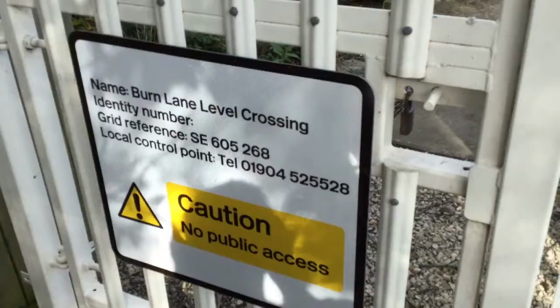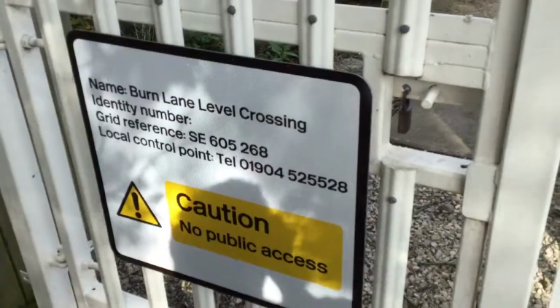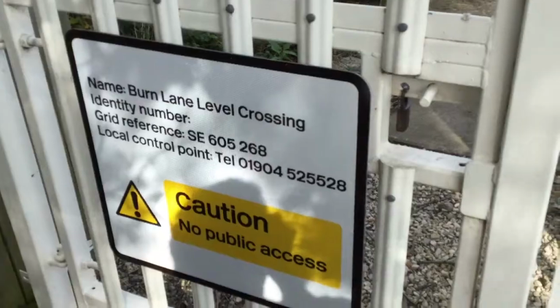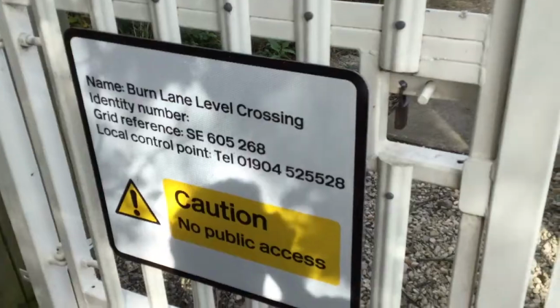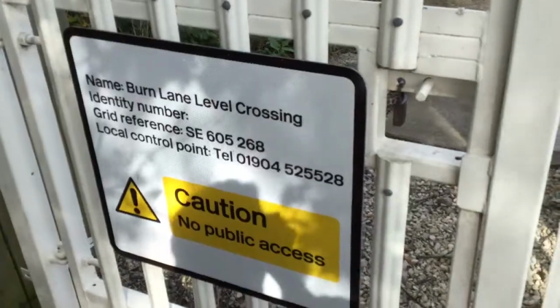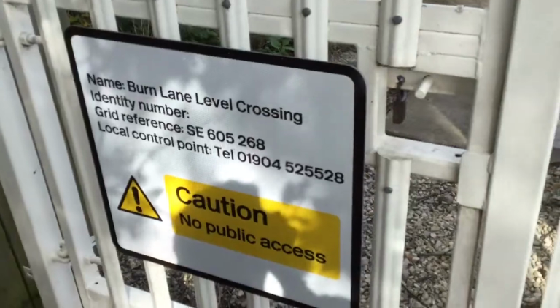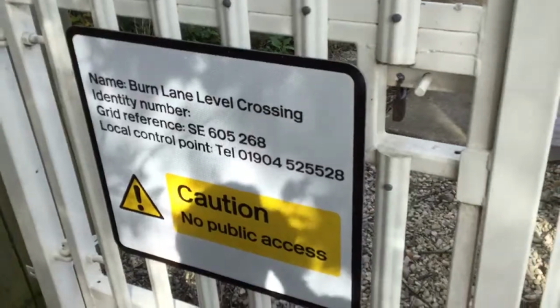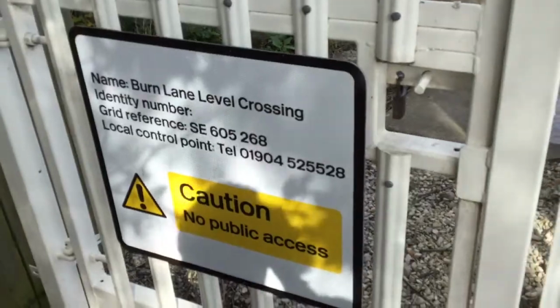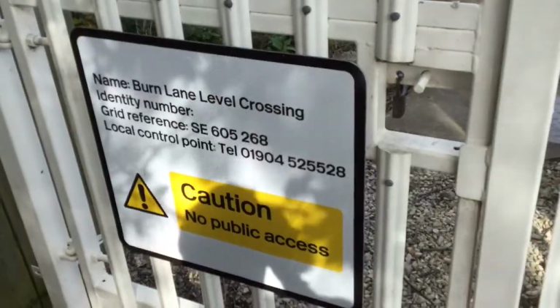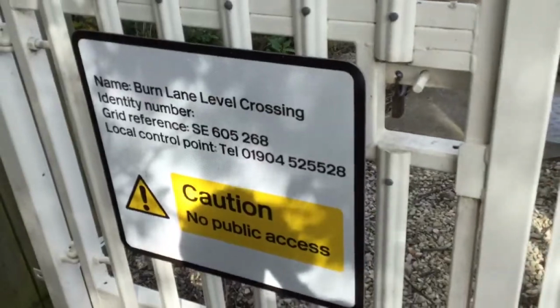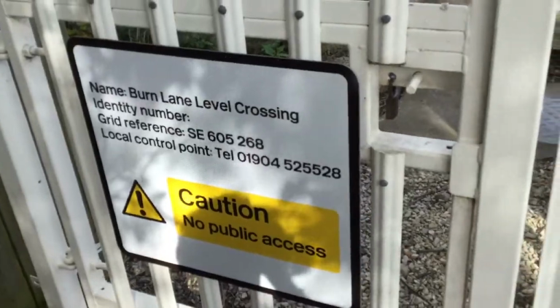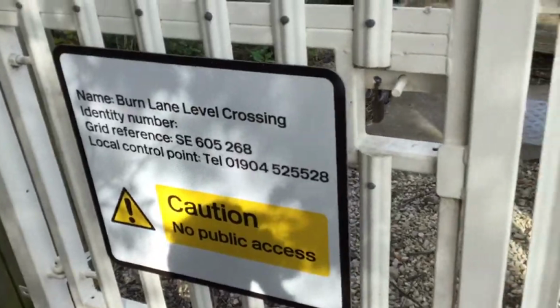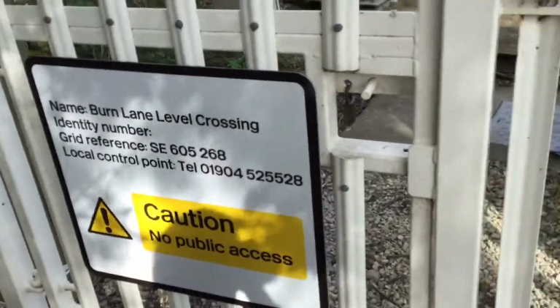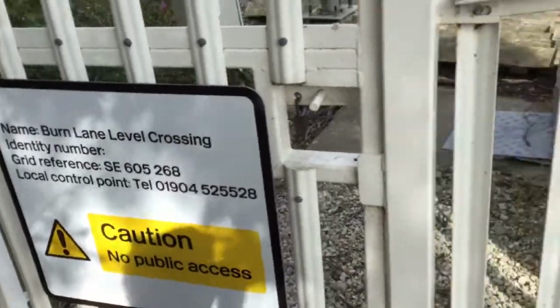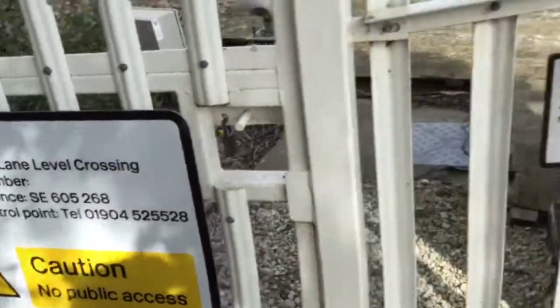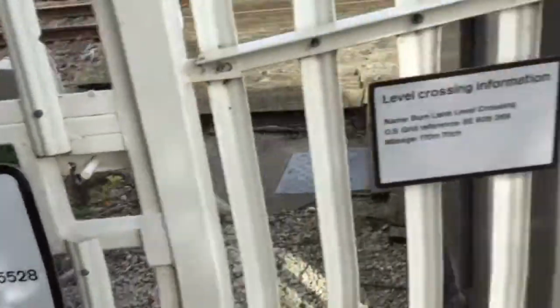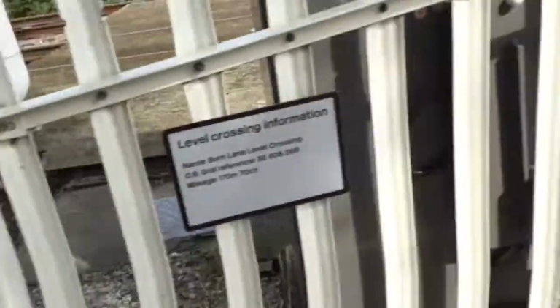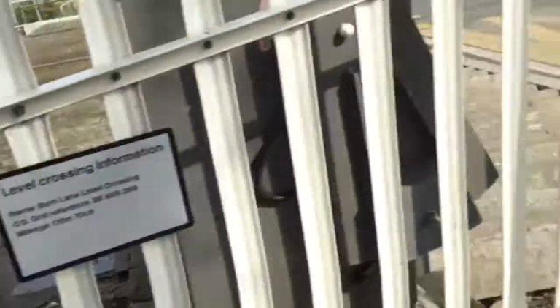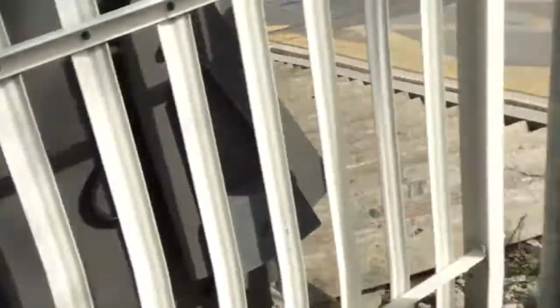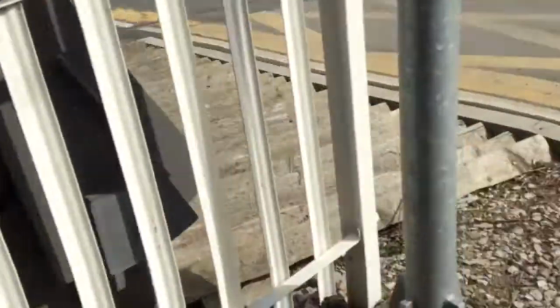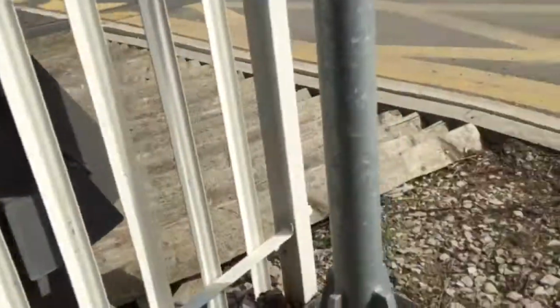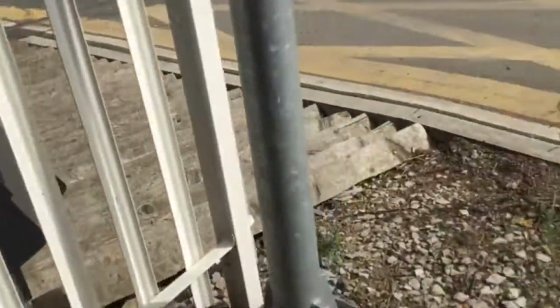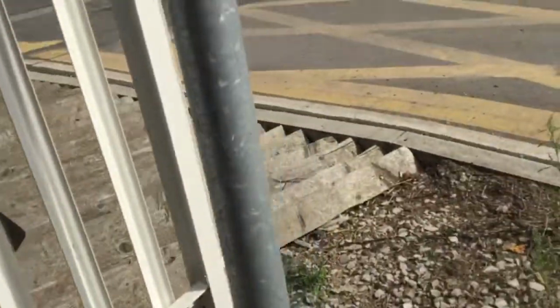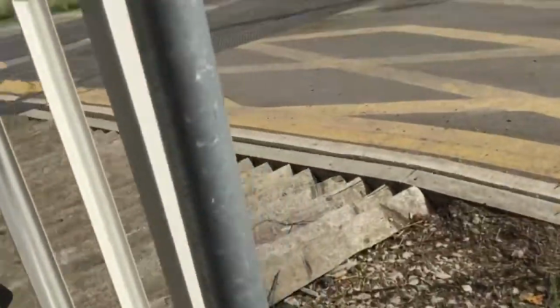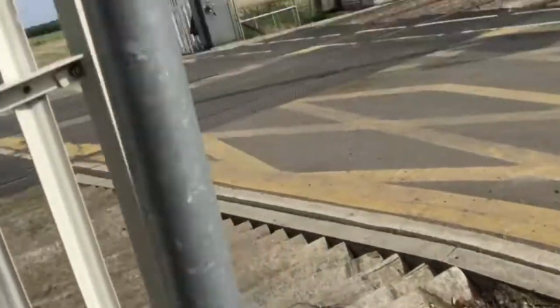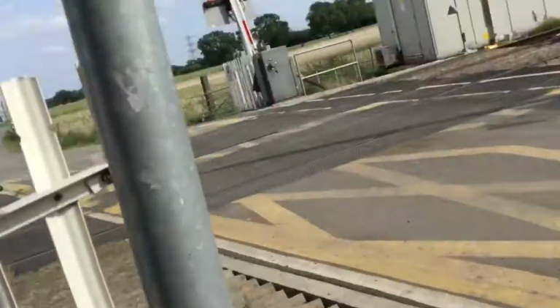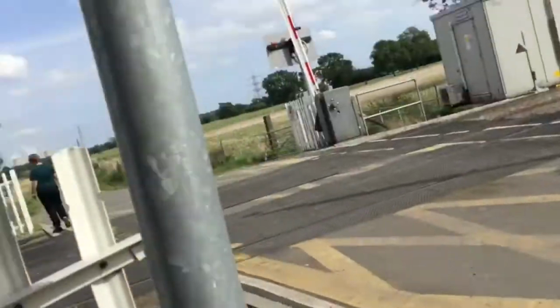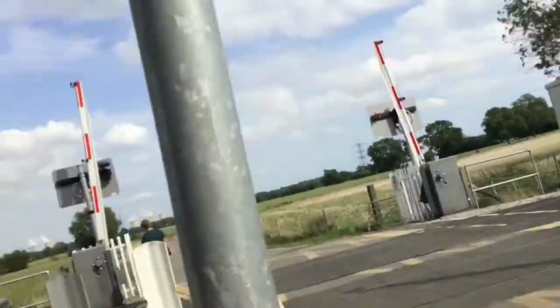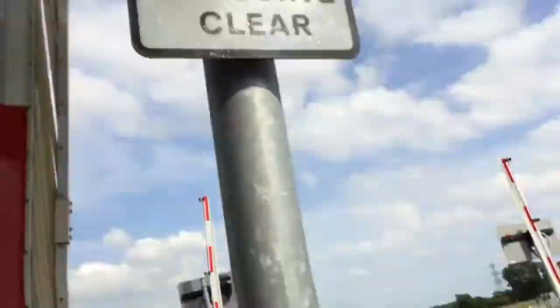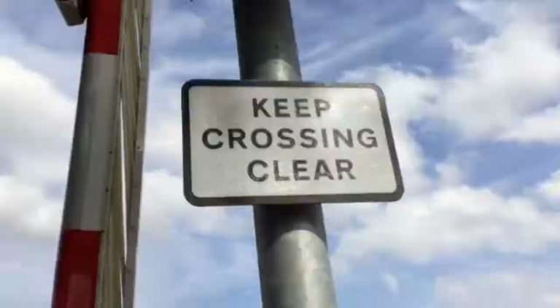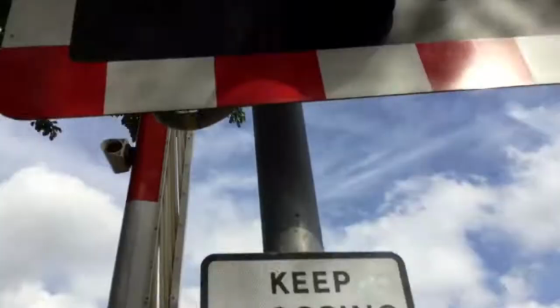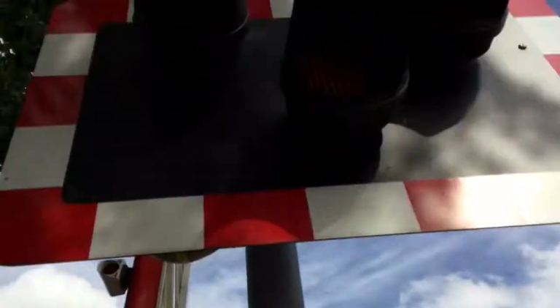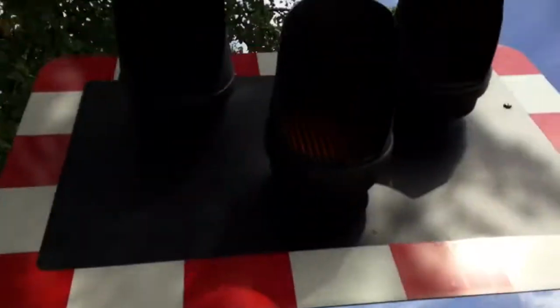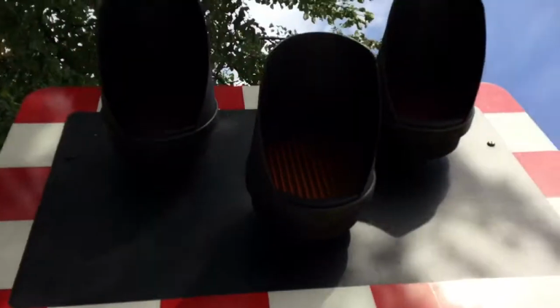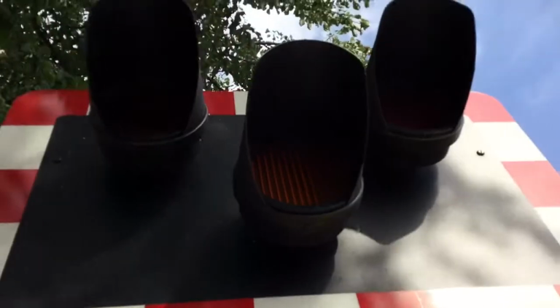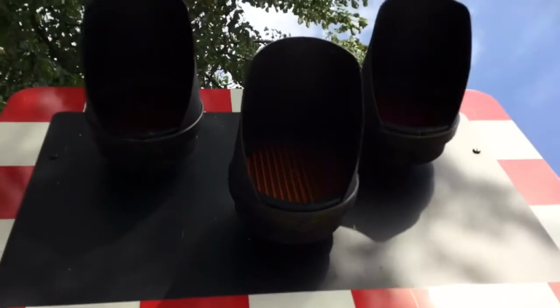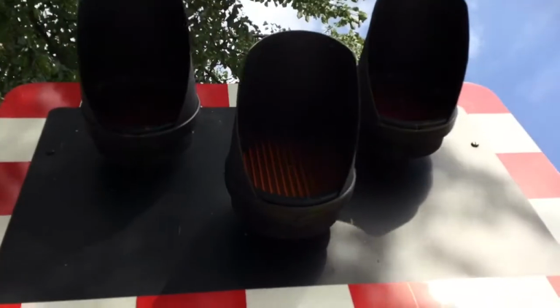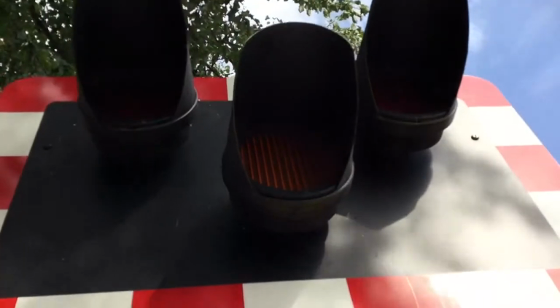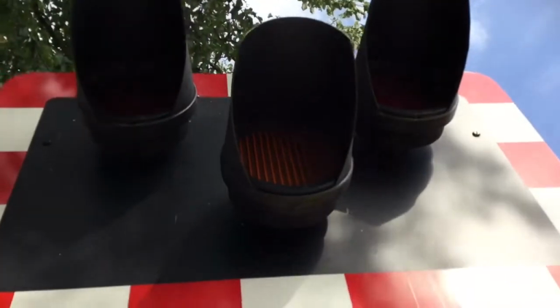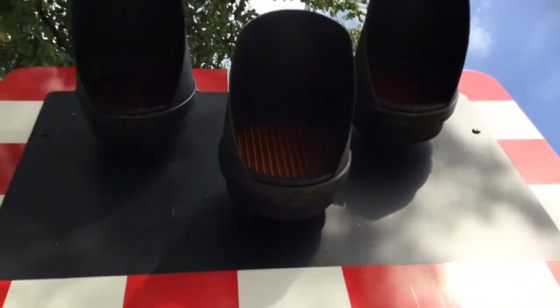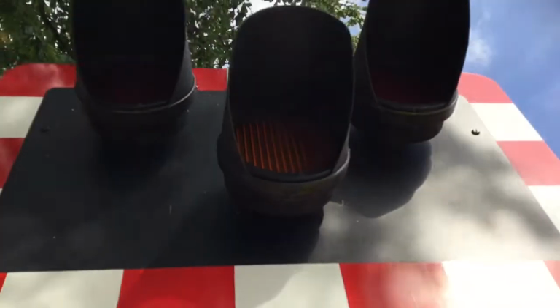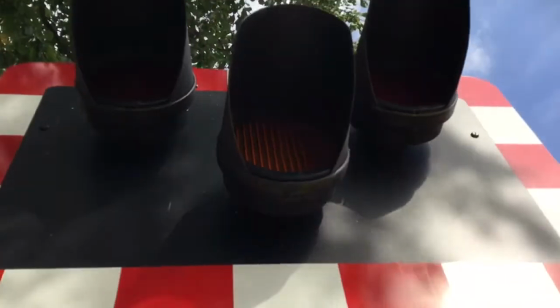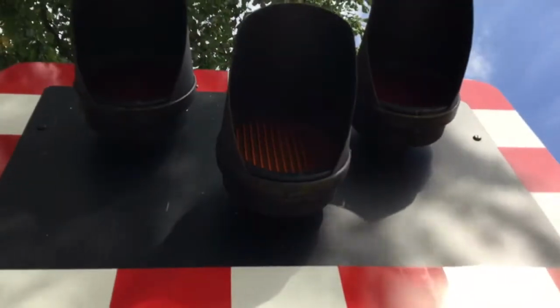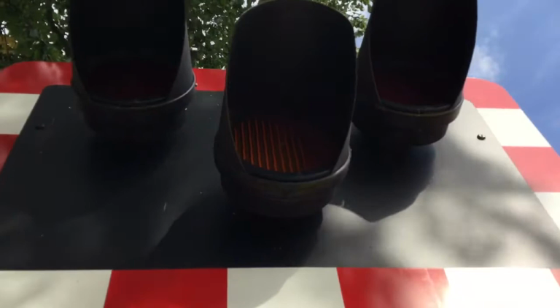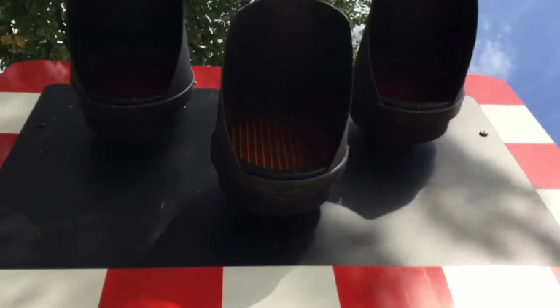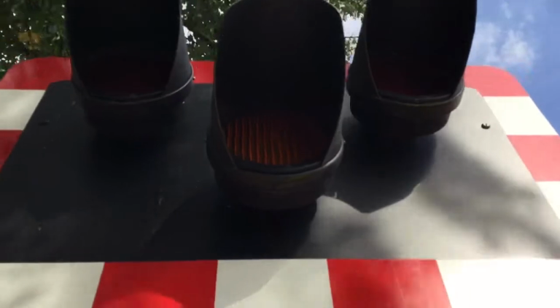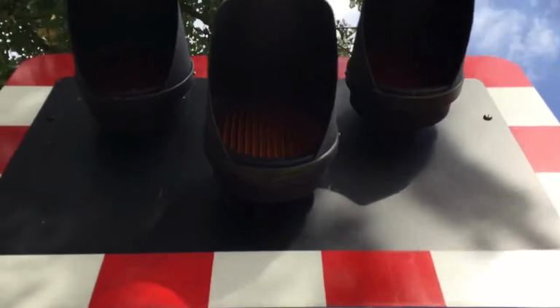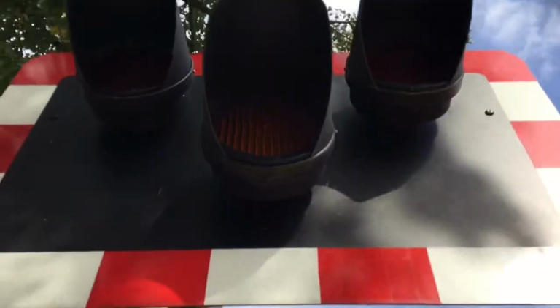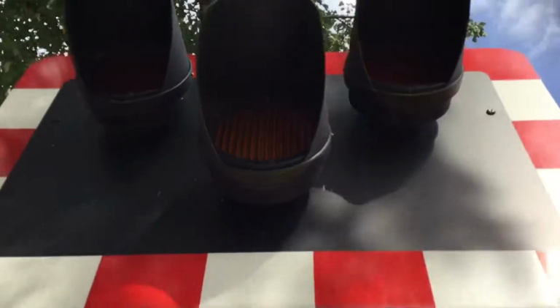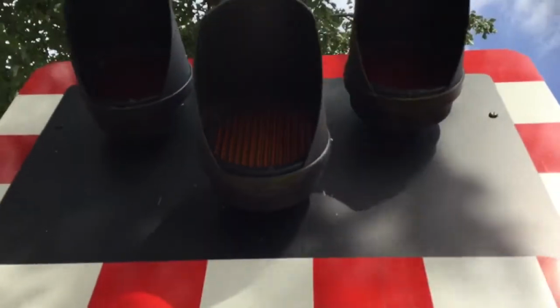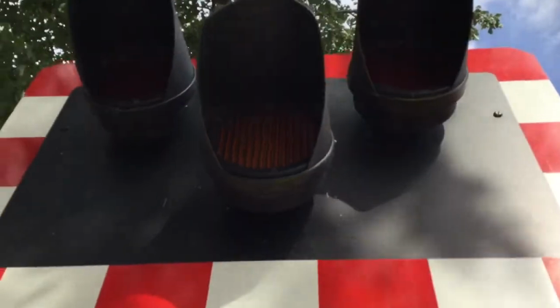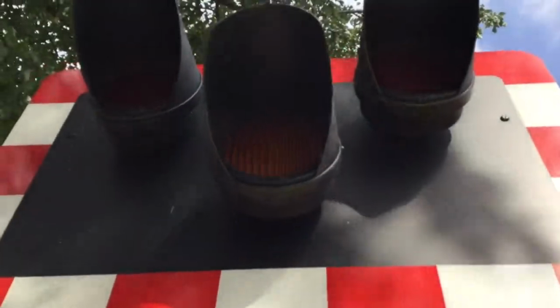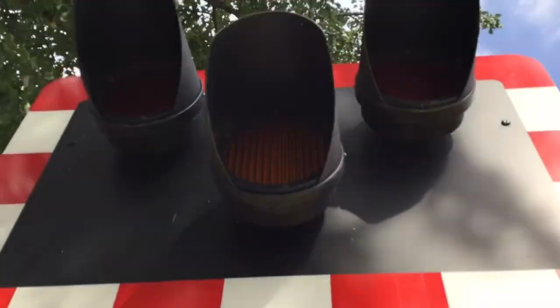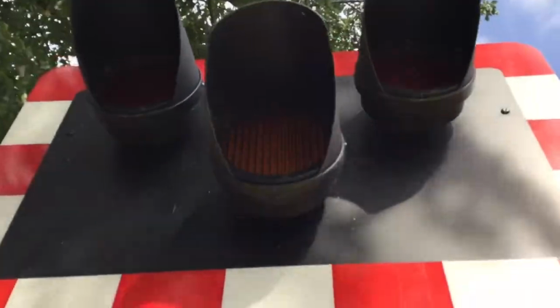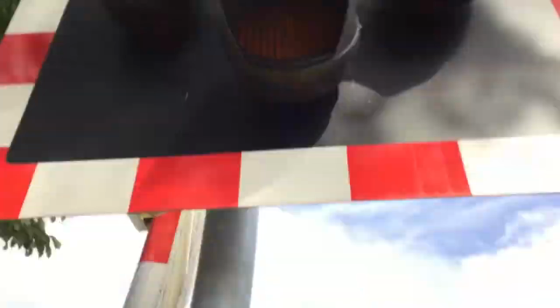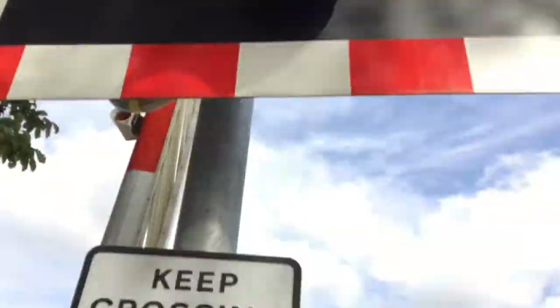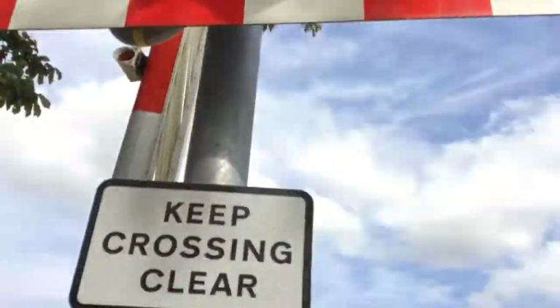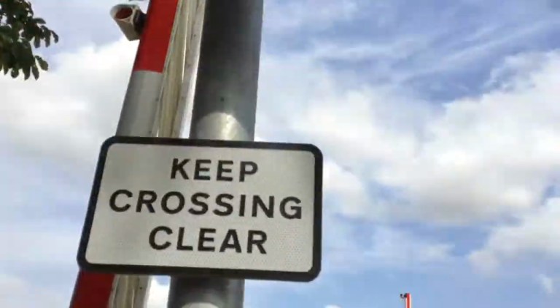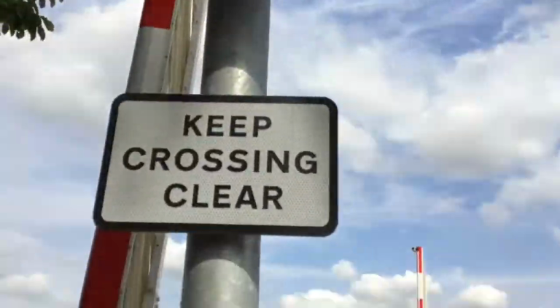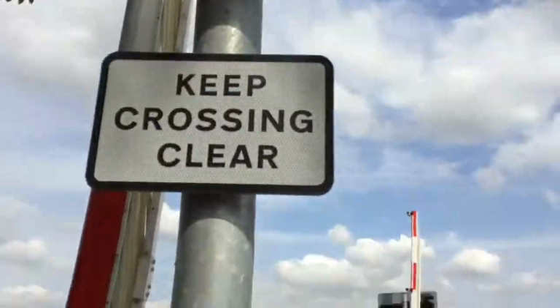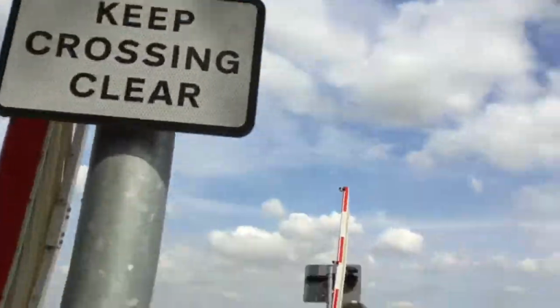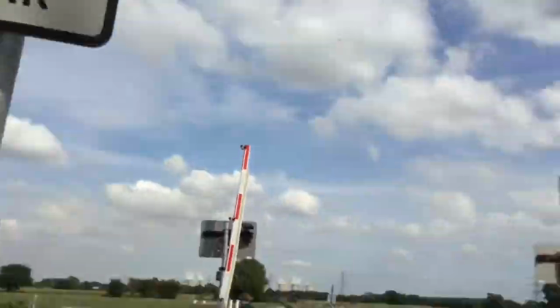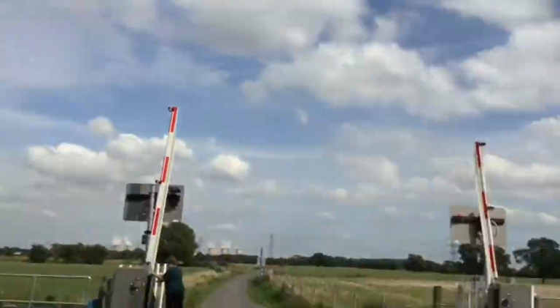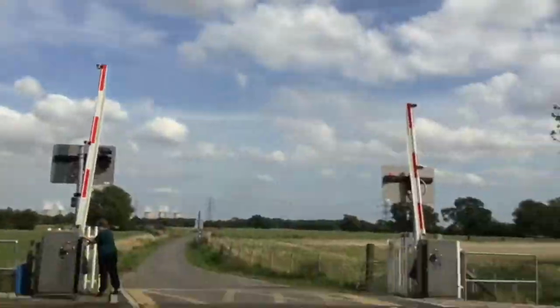Hi there guys, Joe and Adam here. Here we have an intro of Burn Lane level crossing in North Yorkshire. This crossing has LEDs and a keep crossing clear sign.